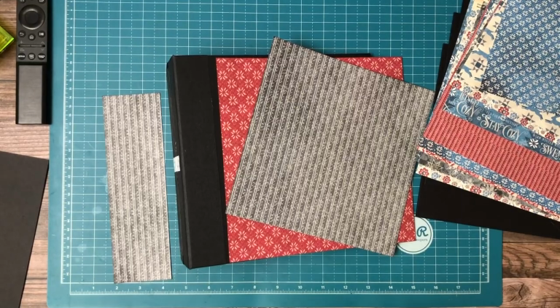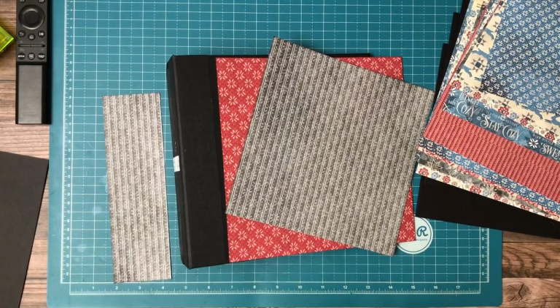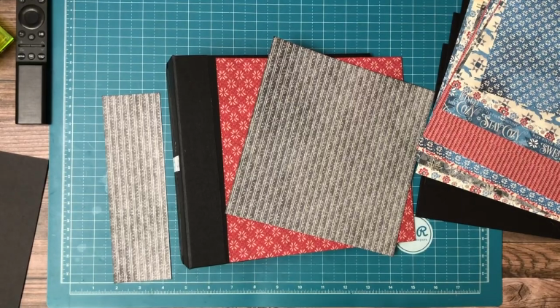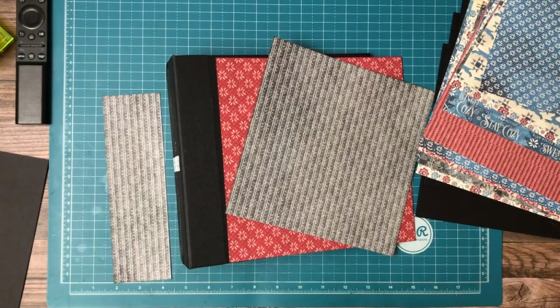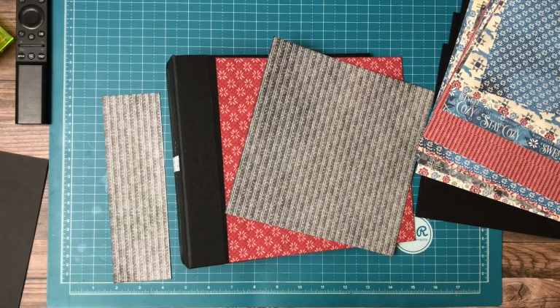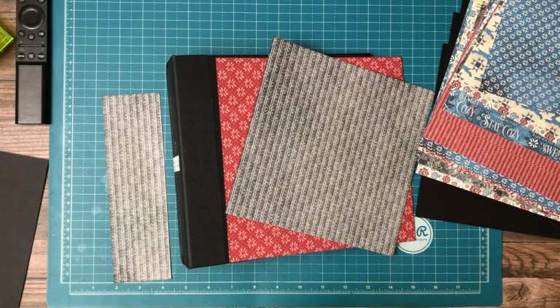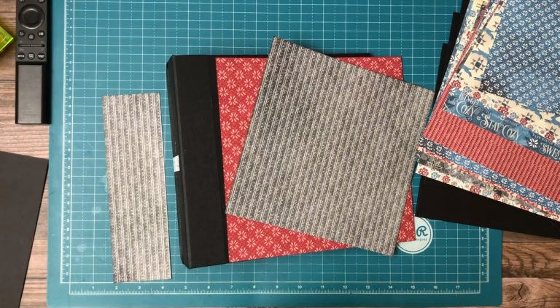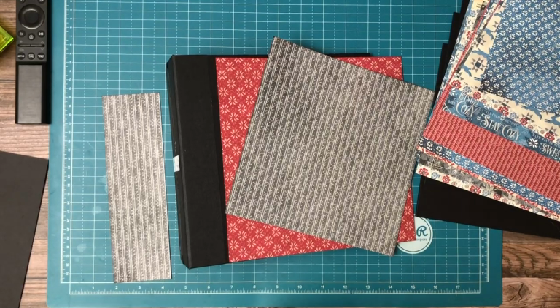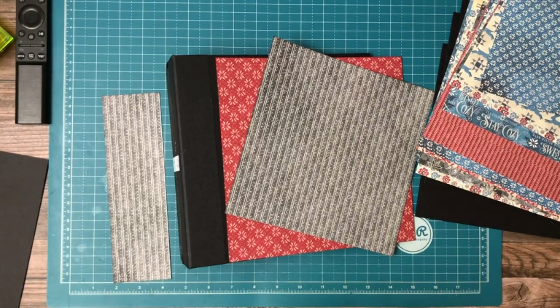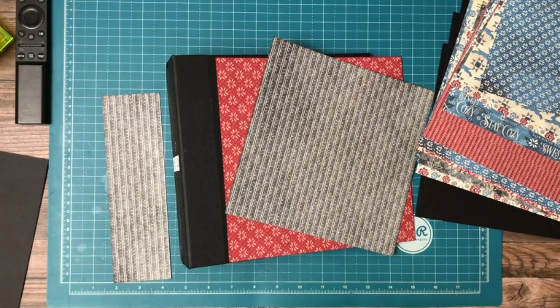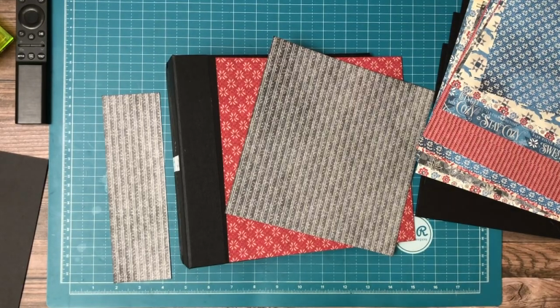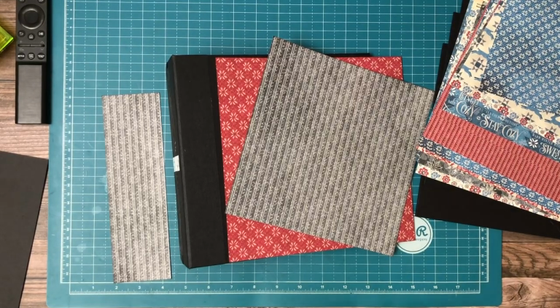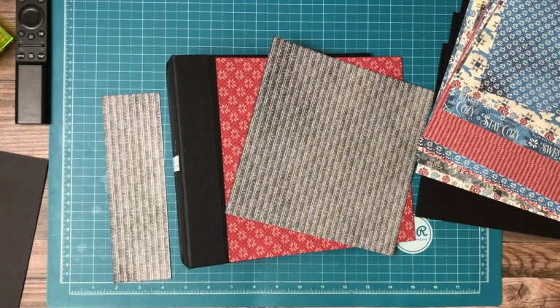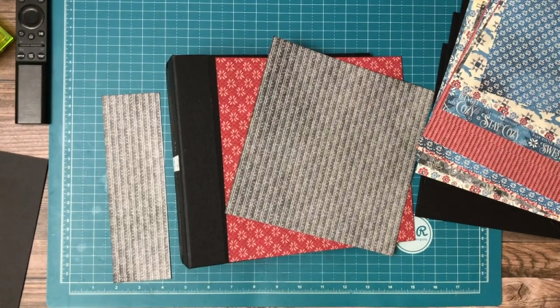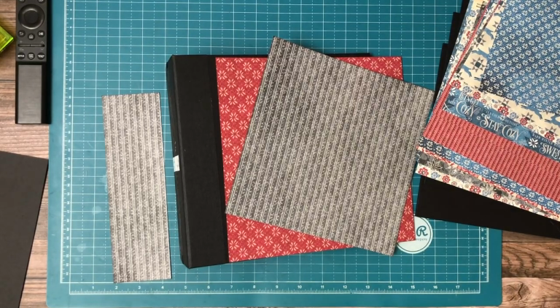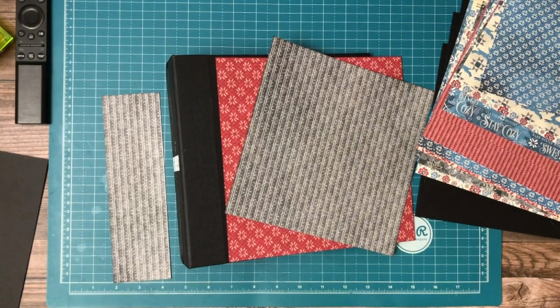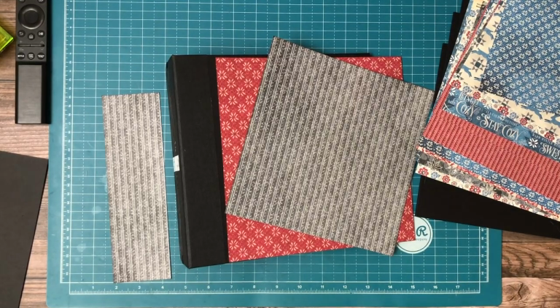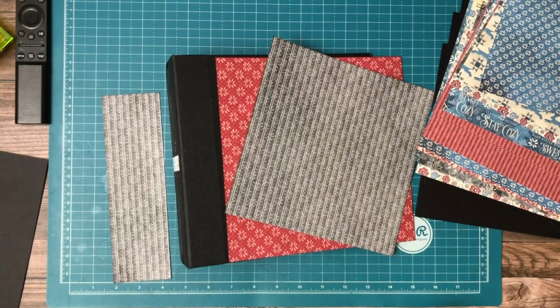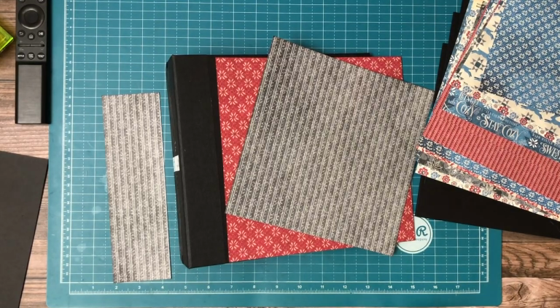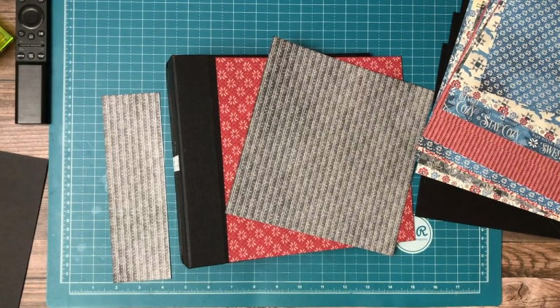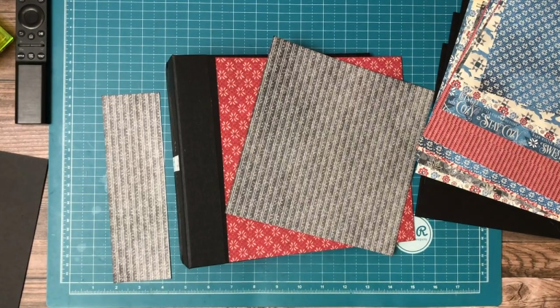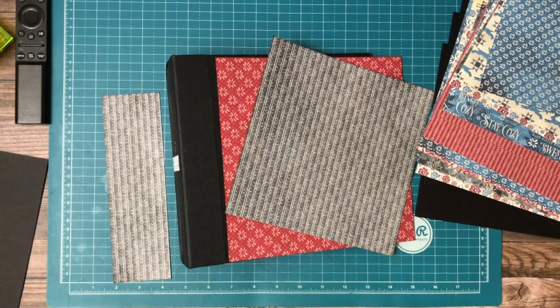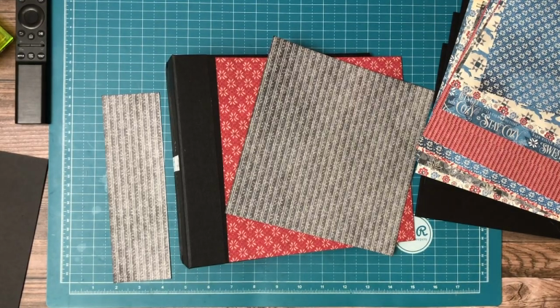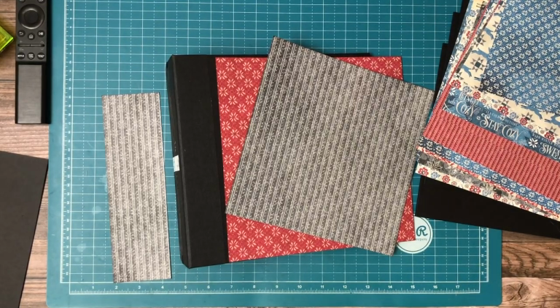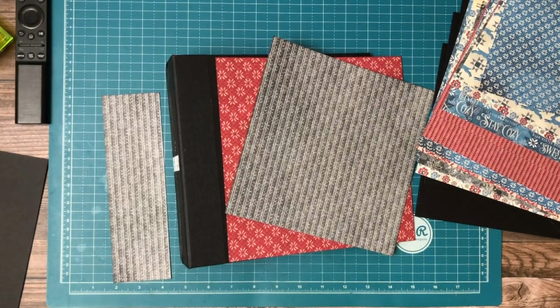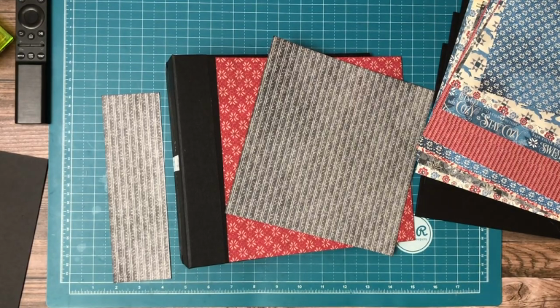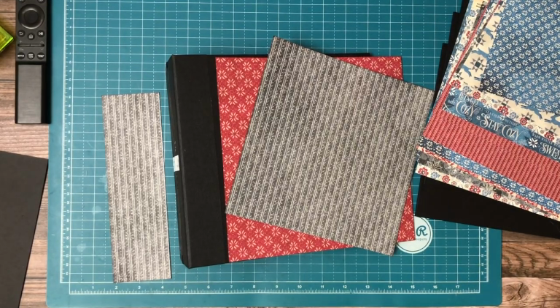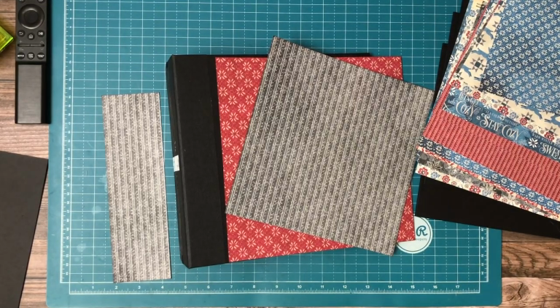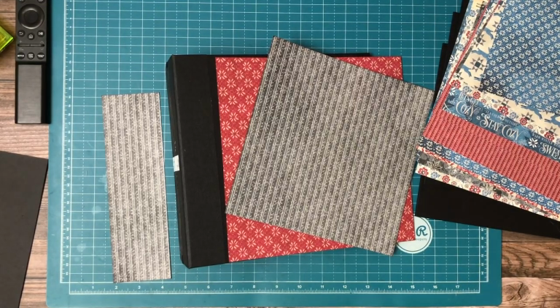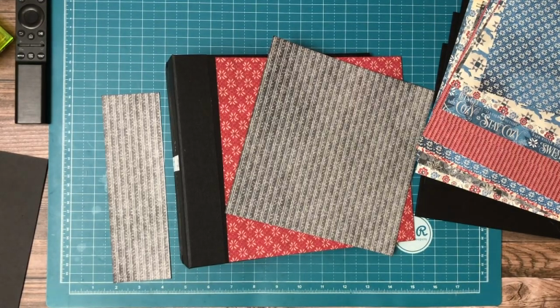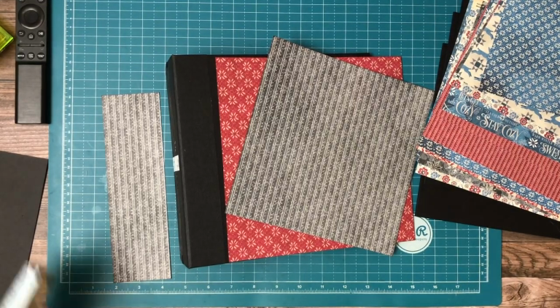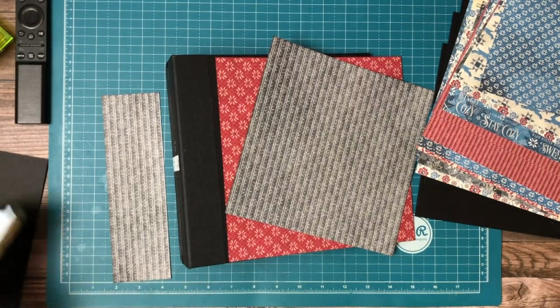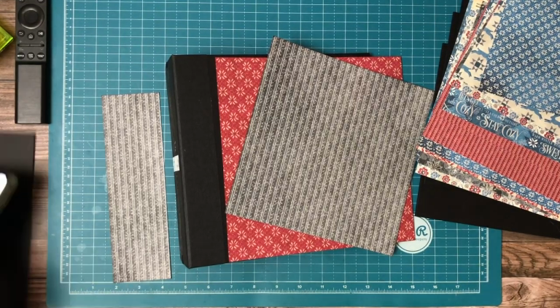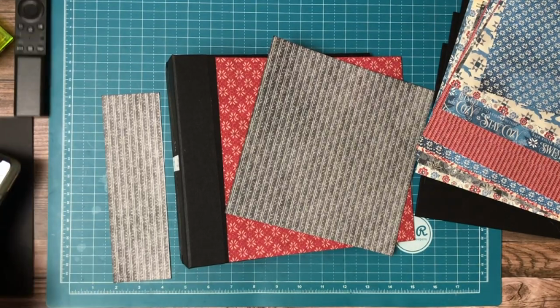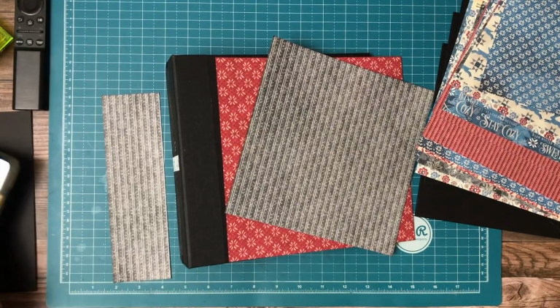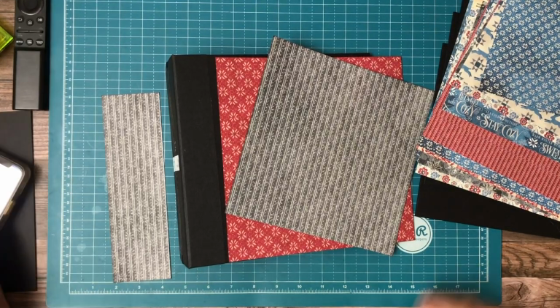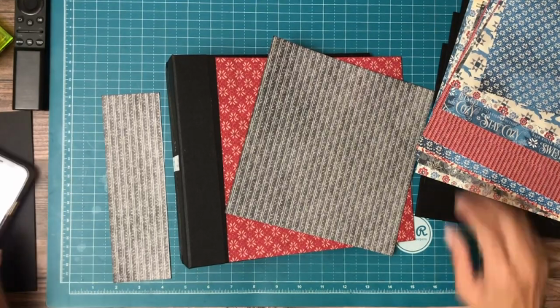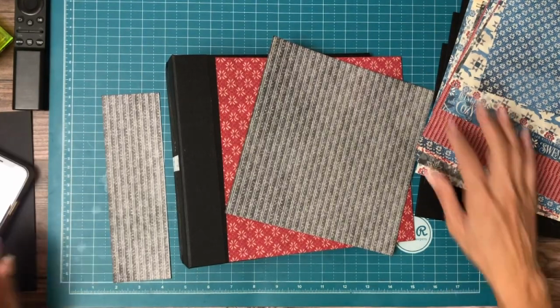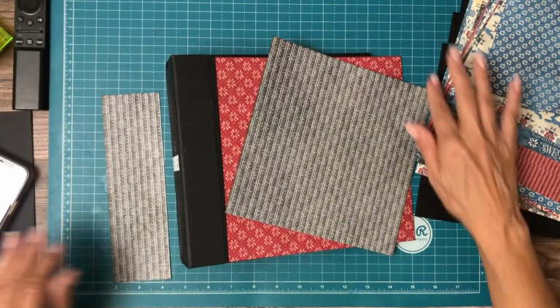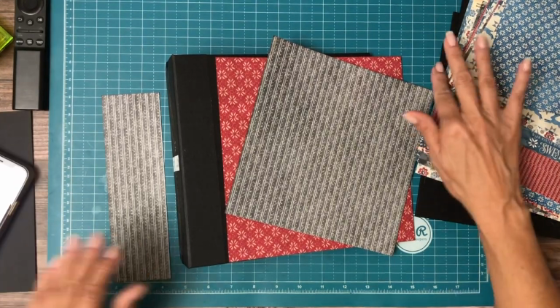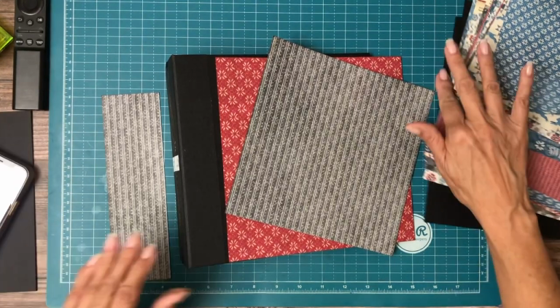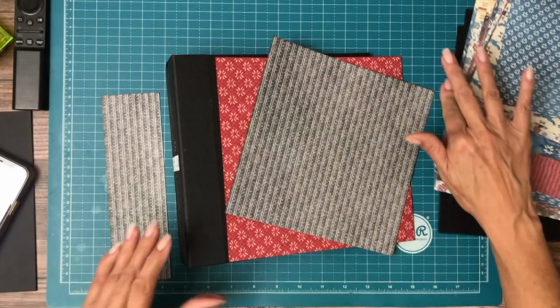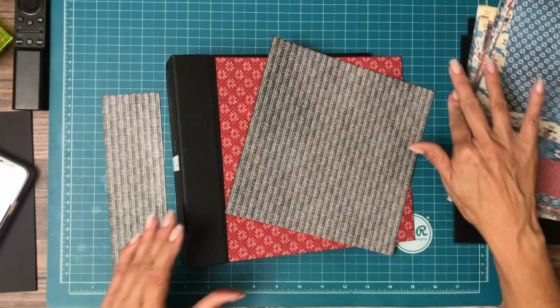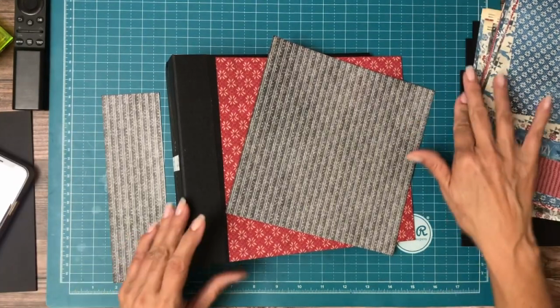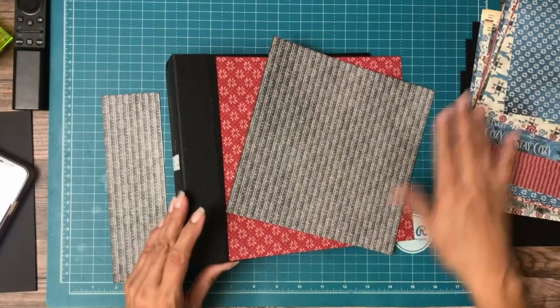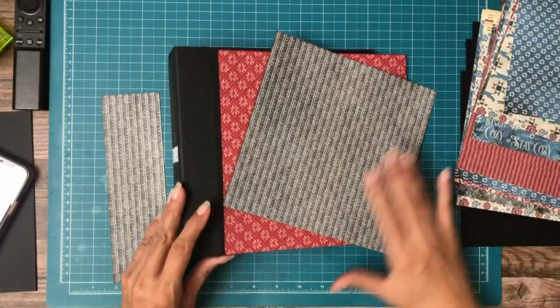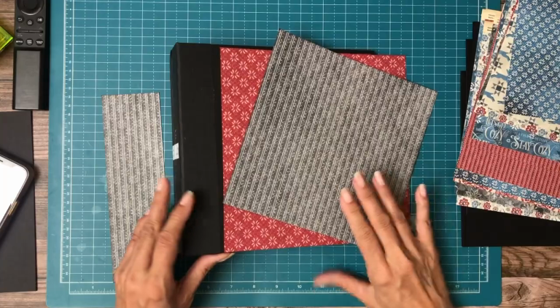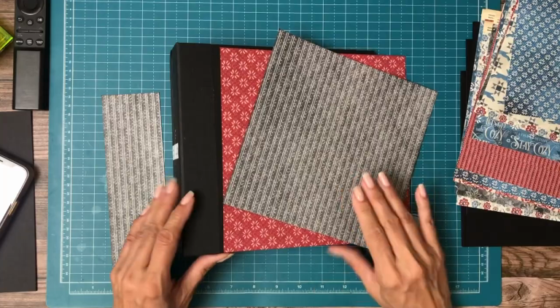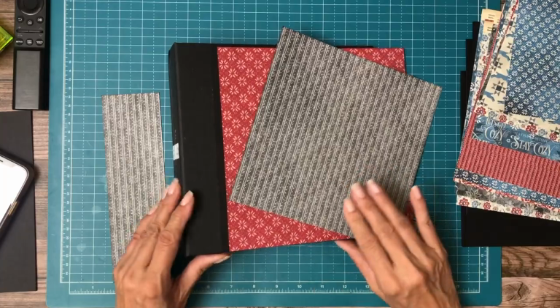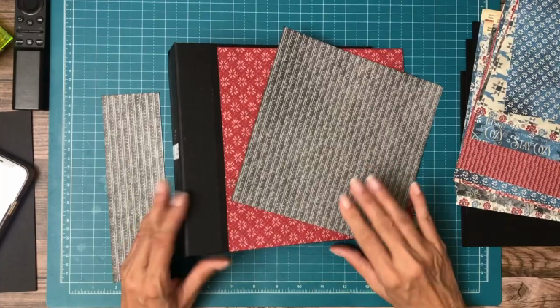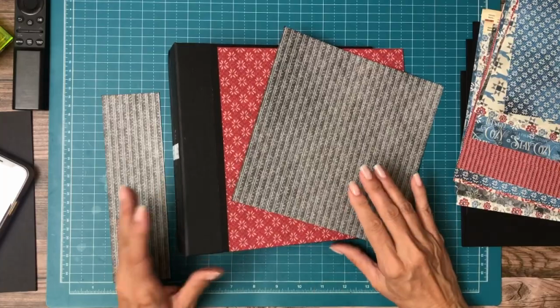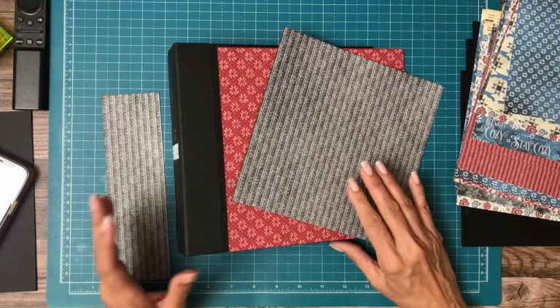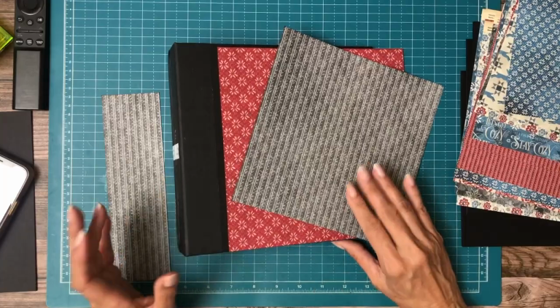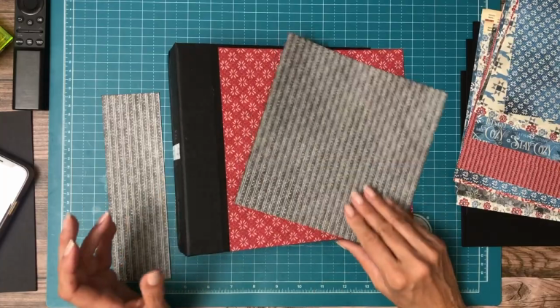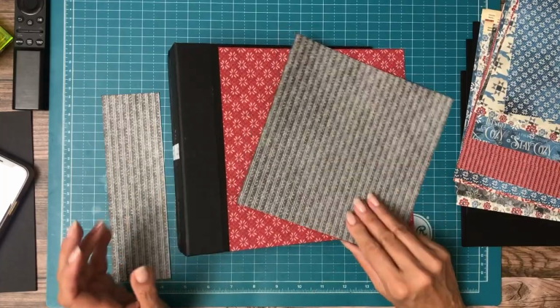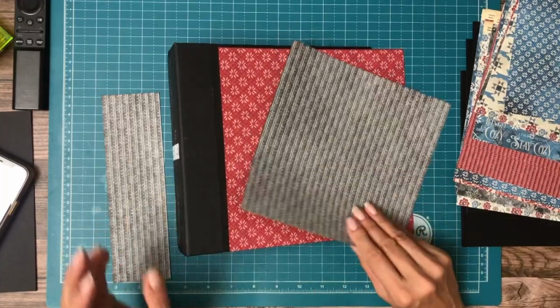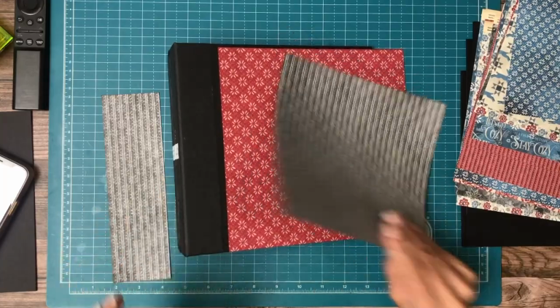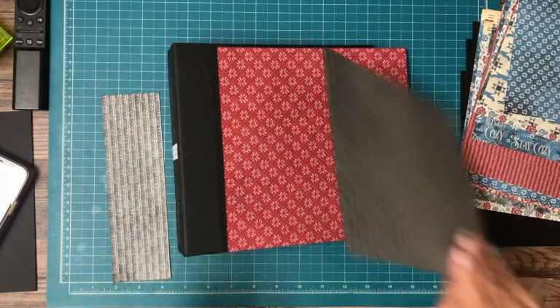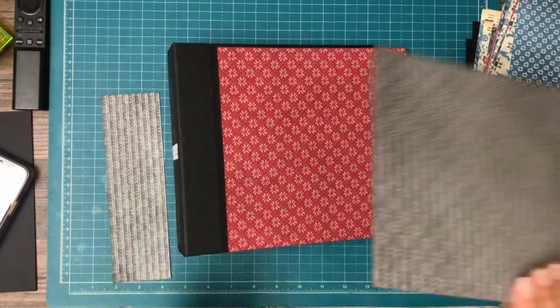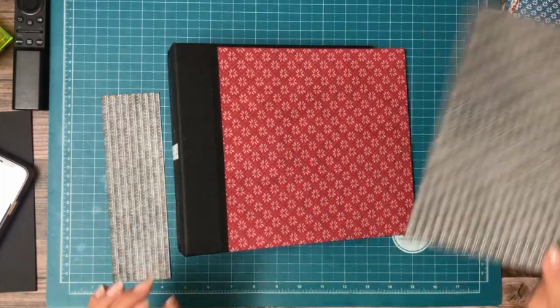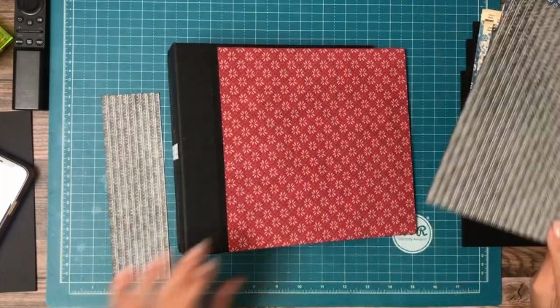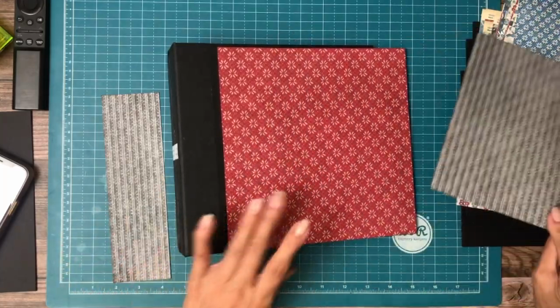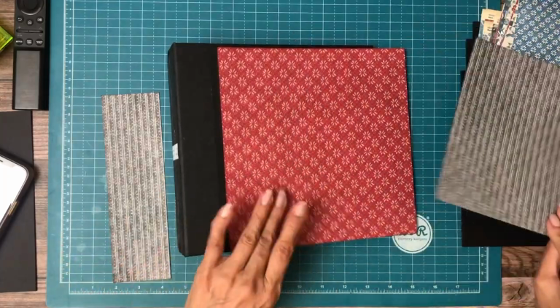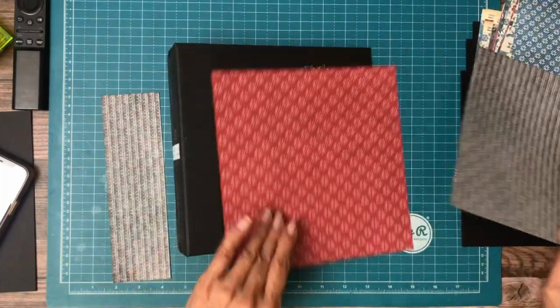Hey everyone, it's Daphne from Scrap and Create and we're working on Graphic 45 Let's Get Cozy.